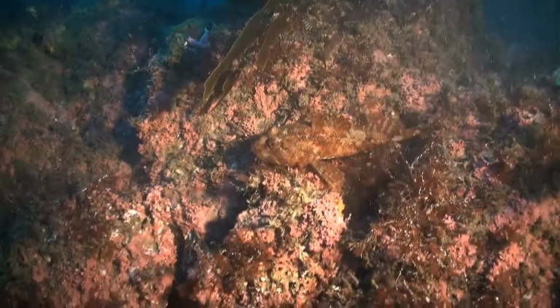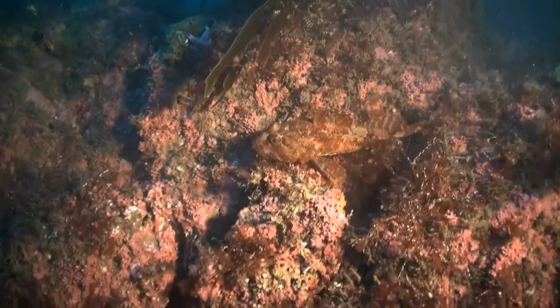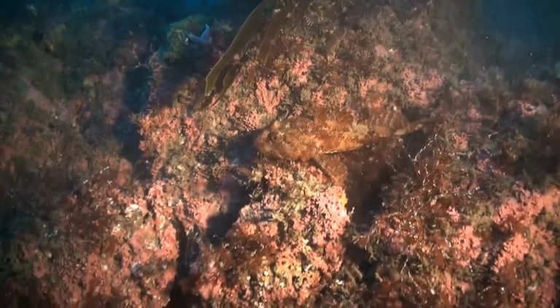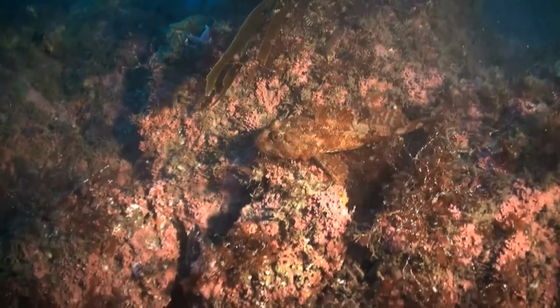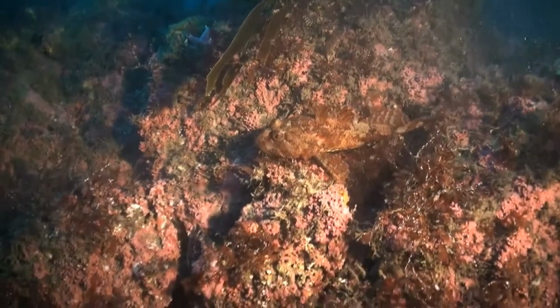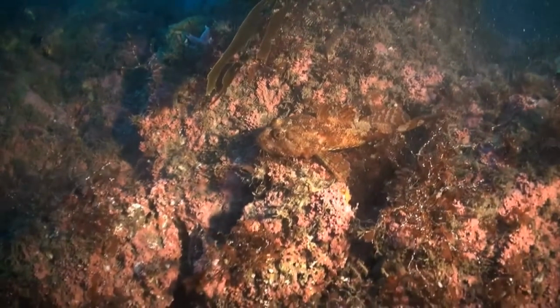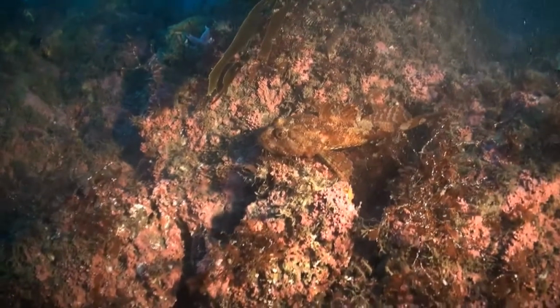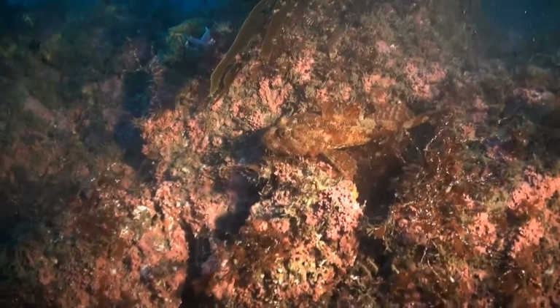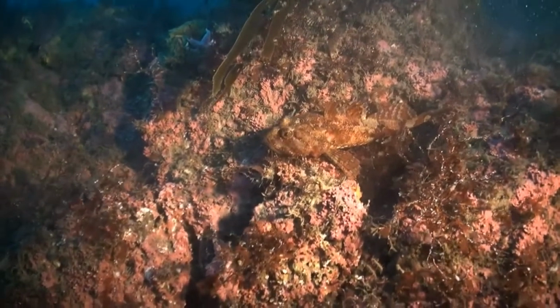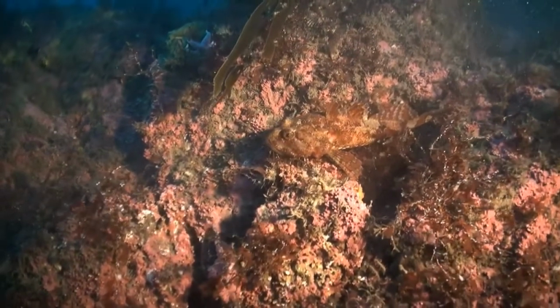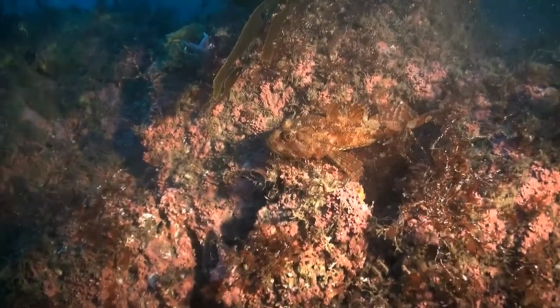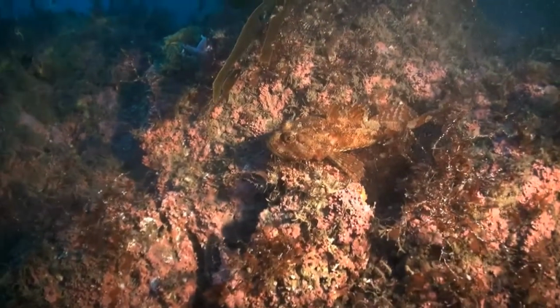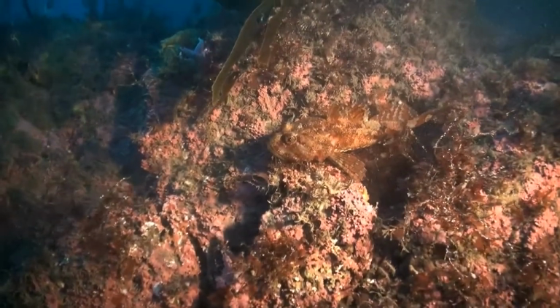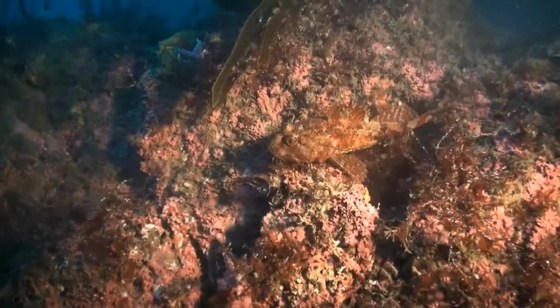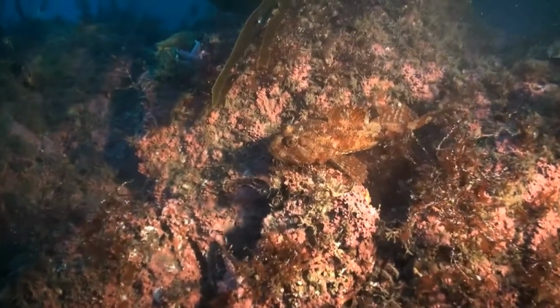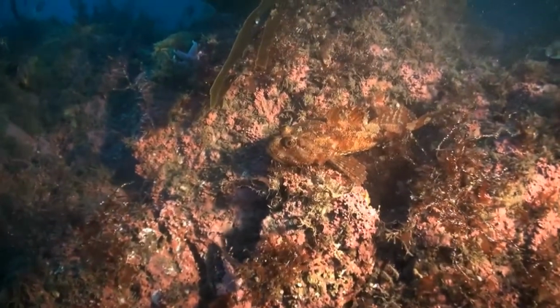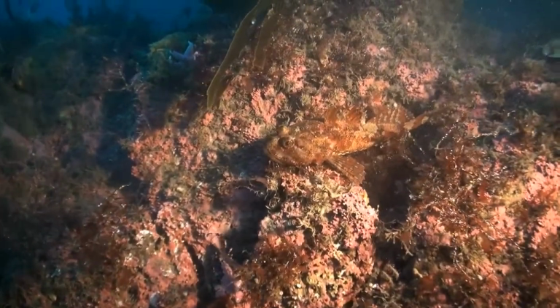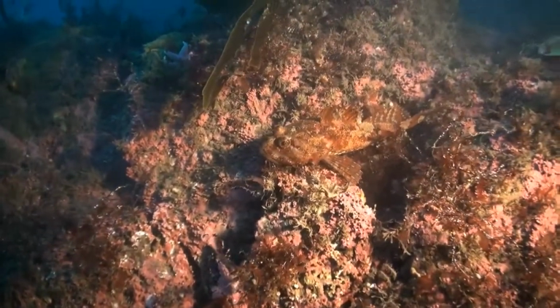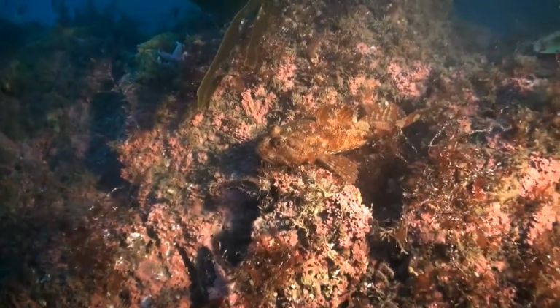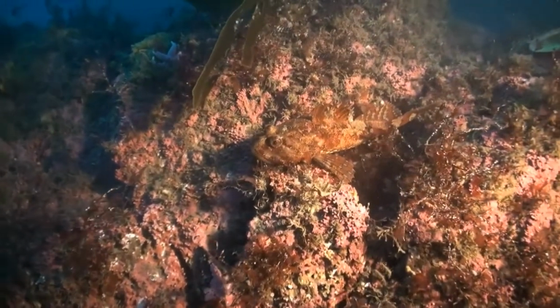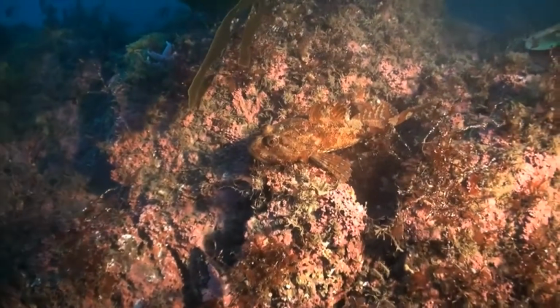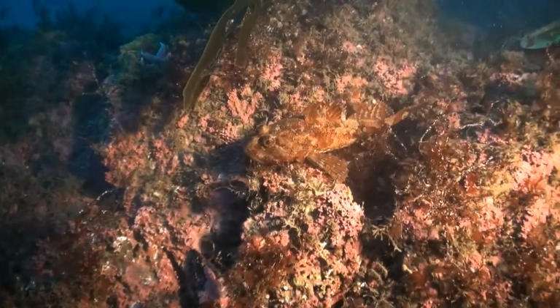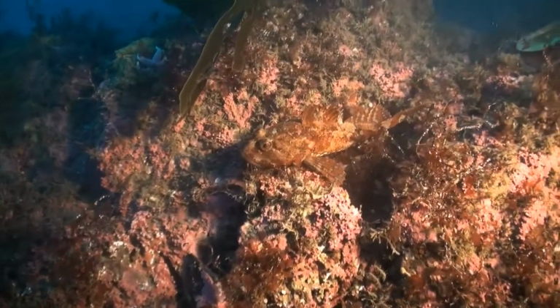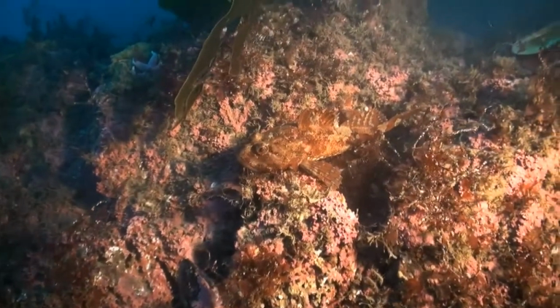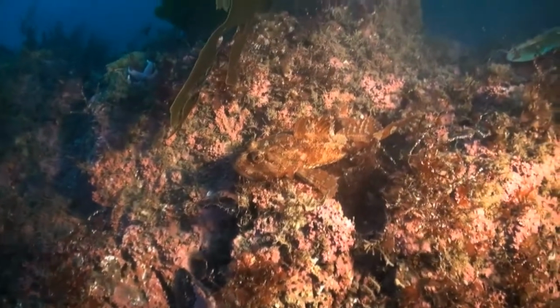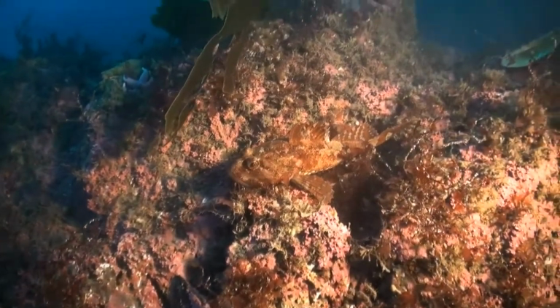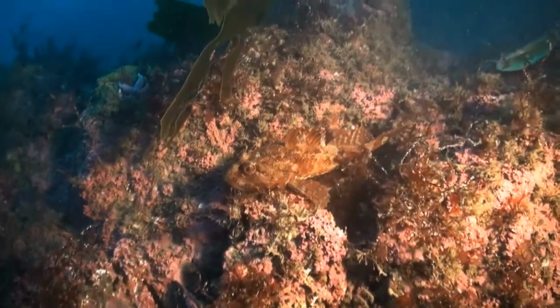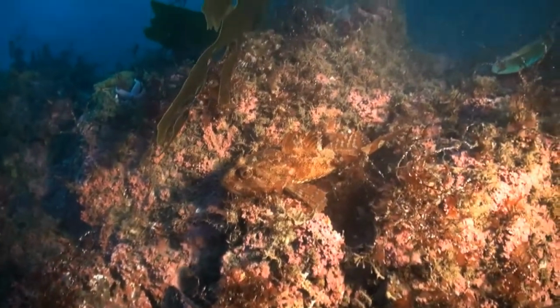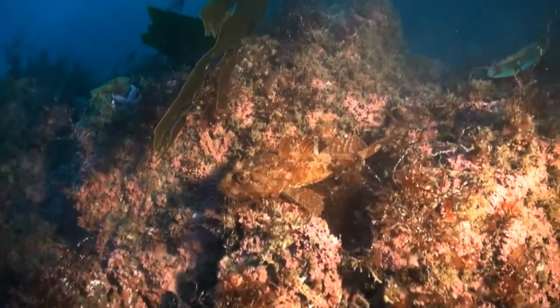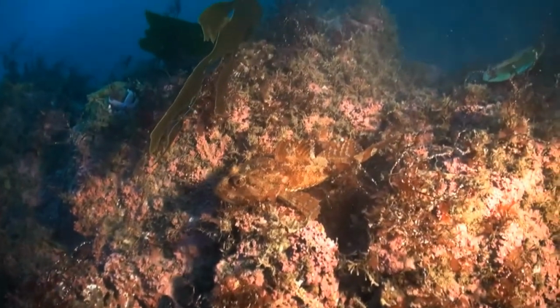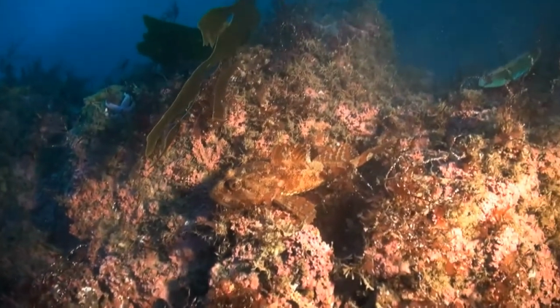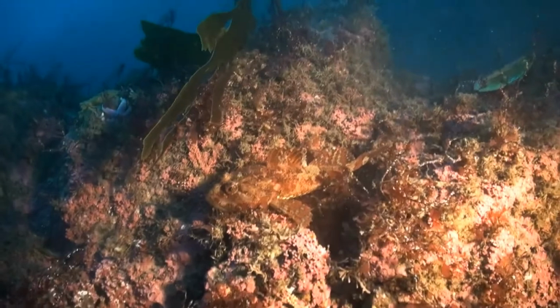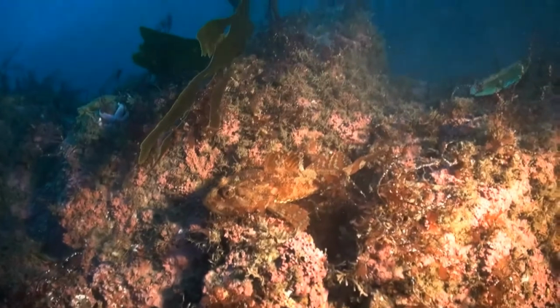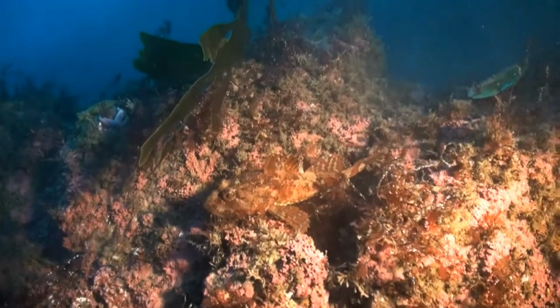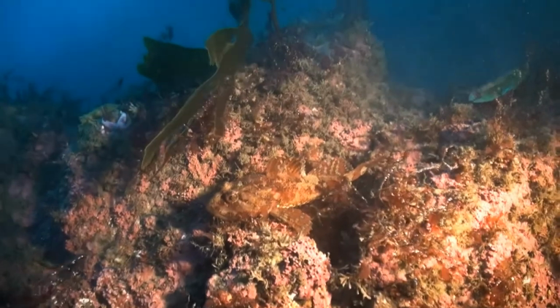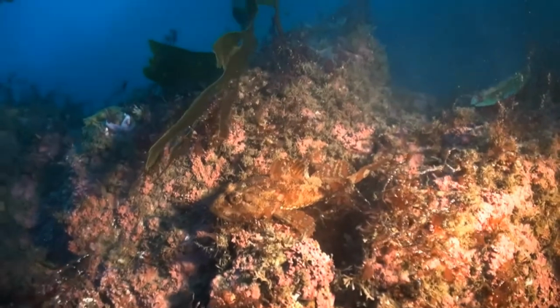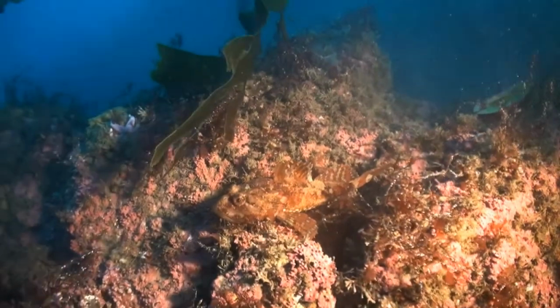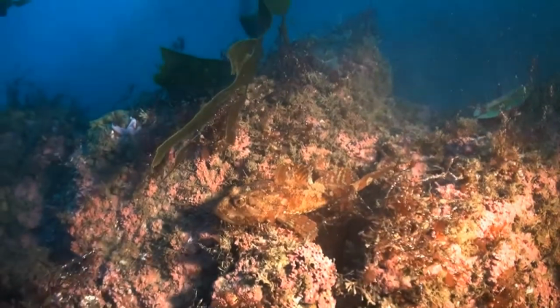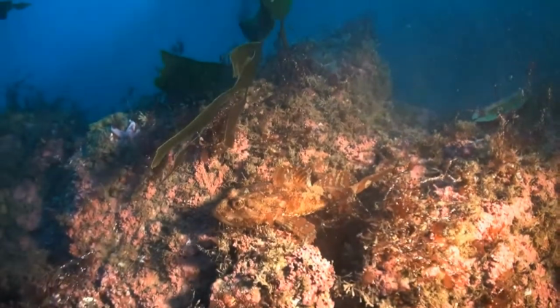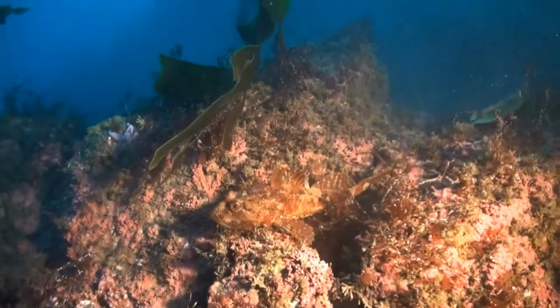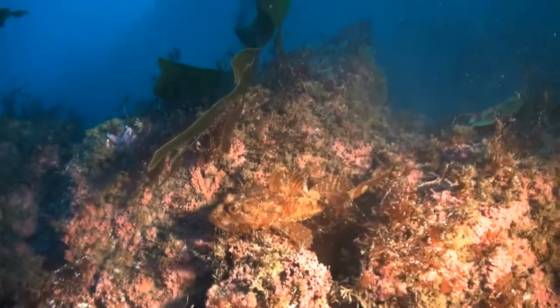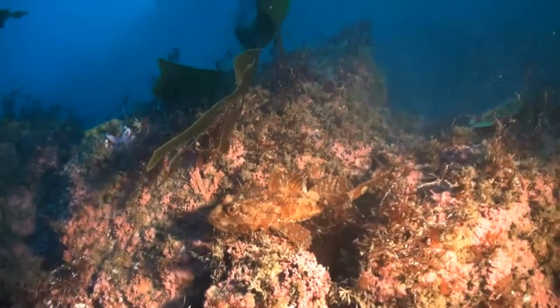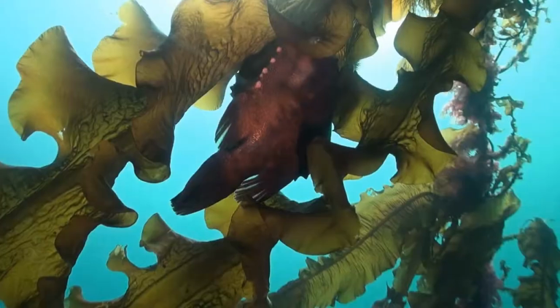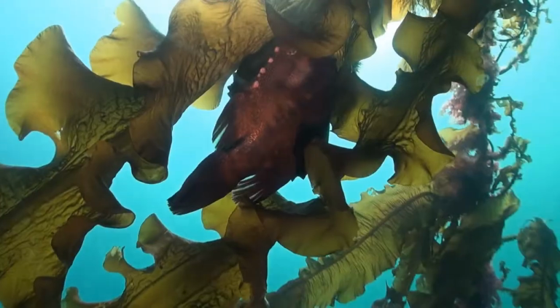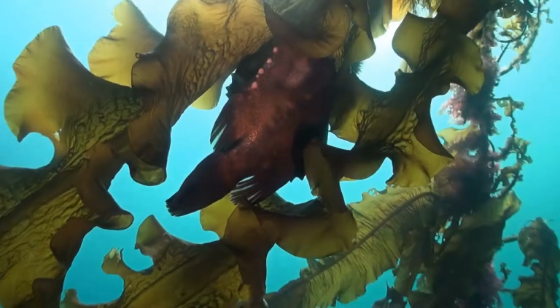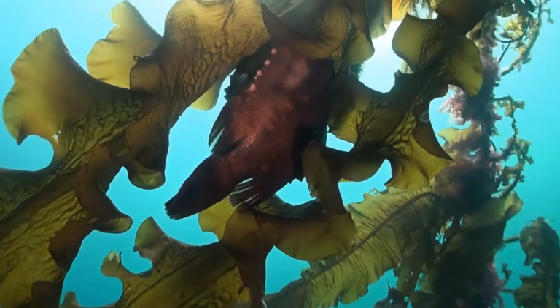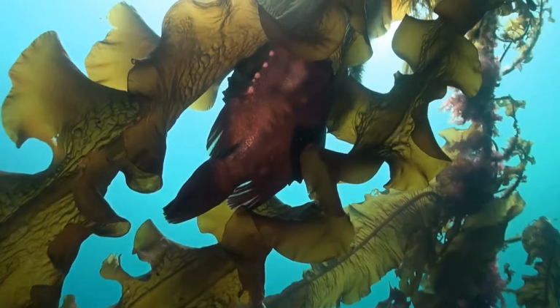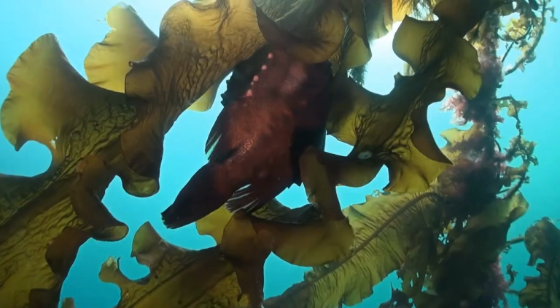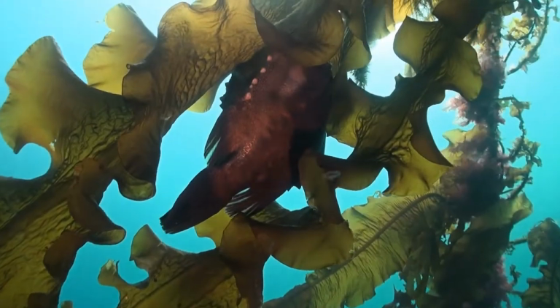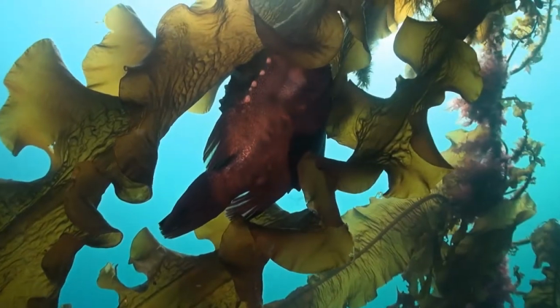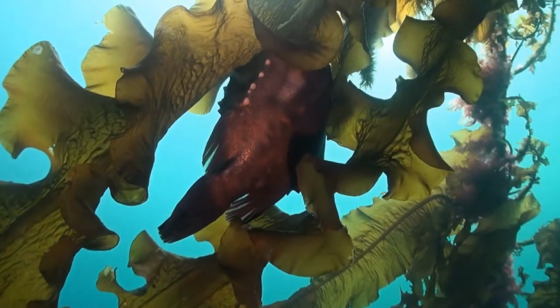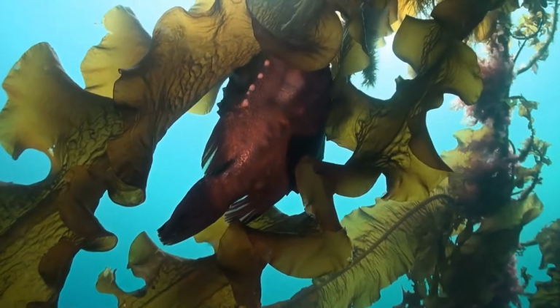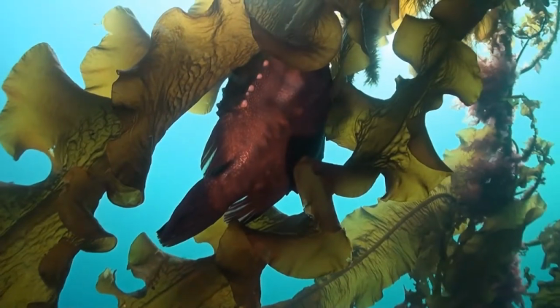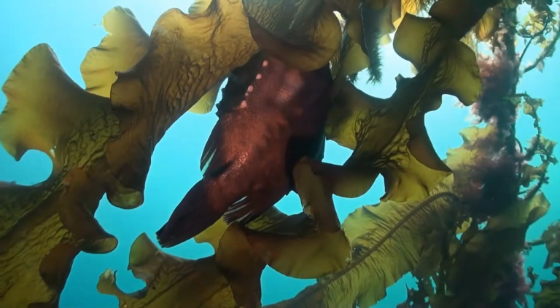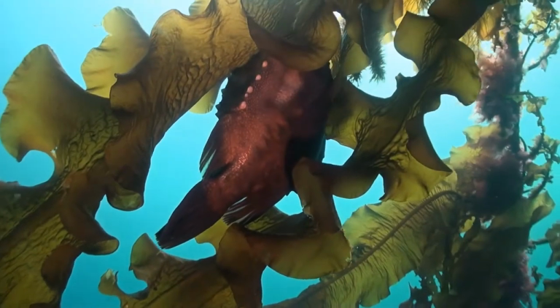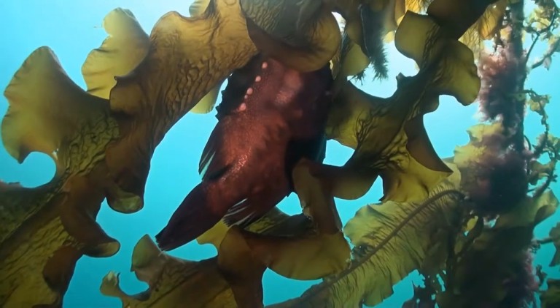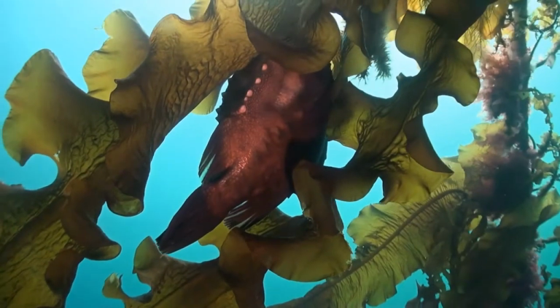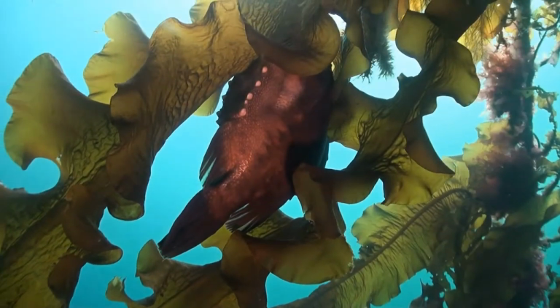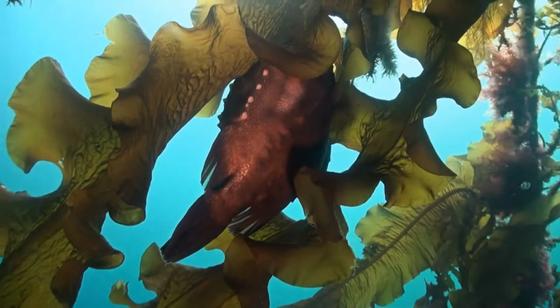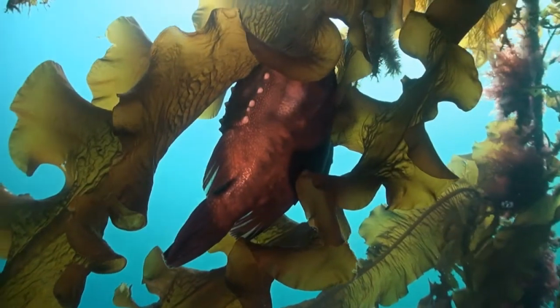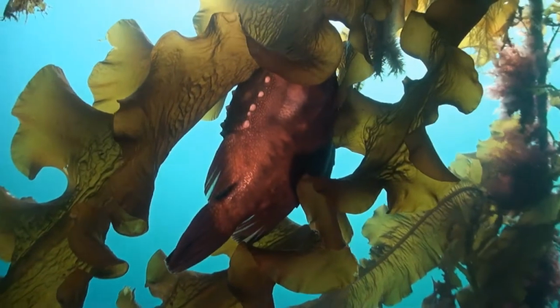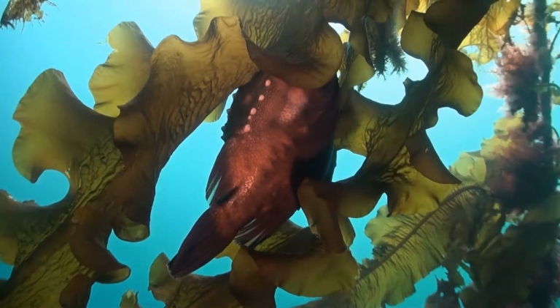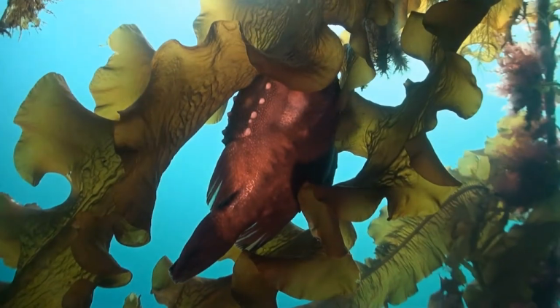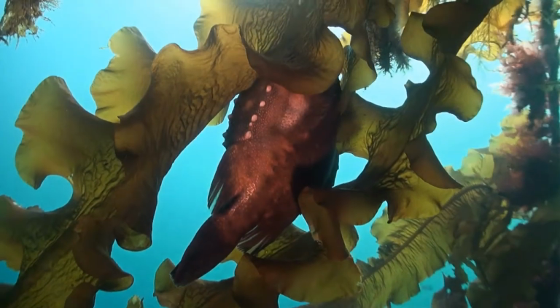Although he is a nimble swimmer, he also has a trick up his sleeve when he stays so still that he could be mistaken for a rocky outcrop.